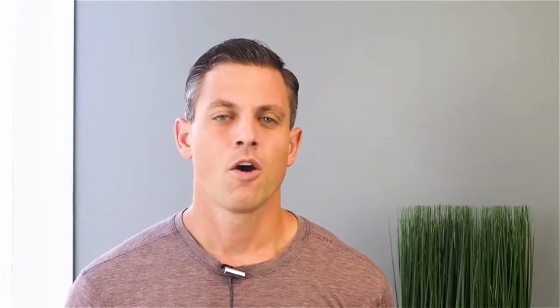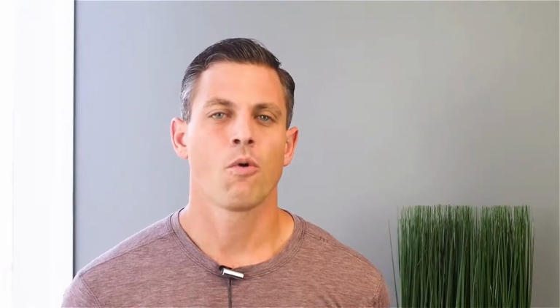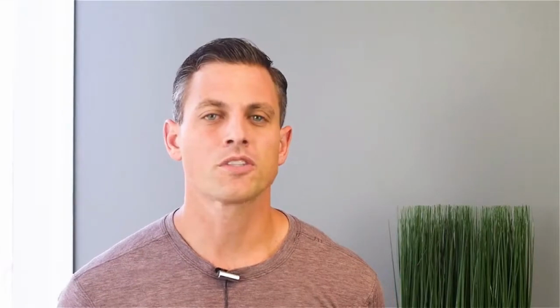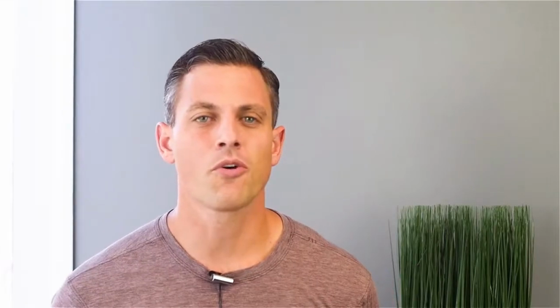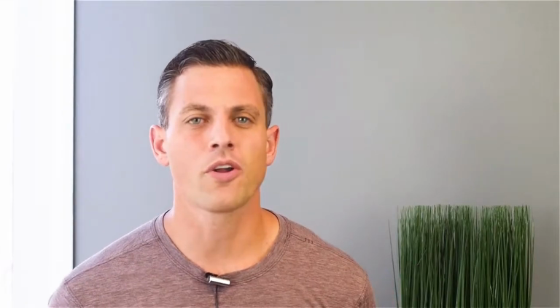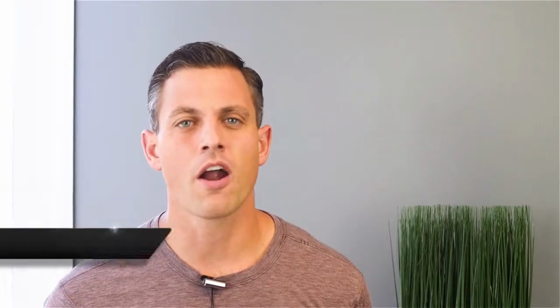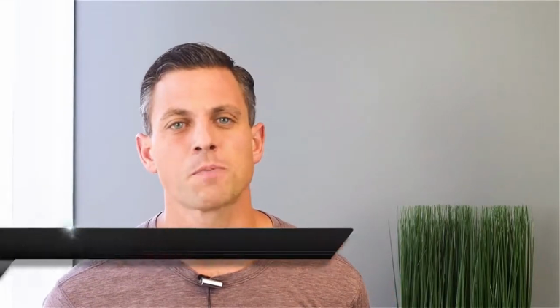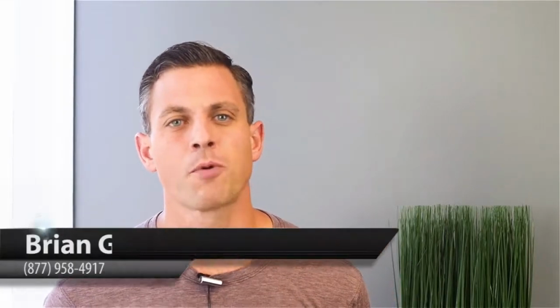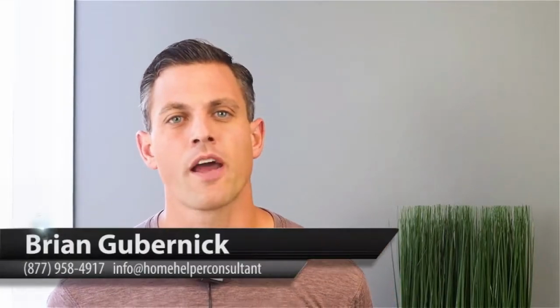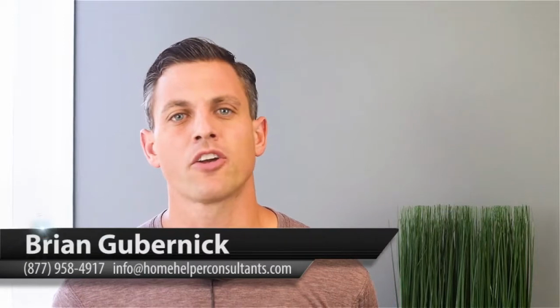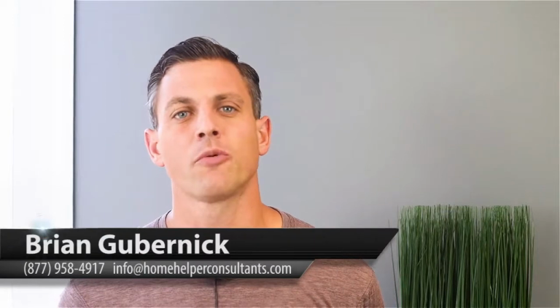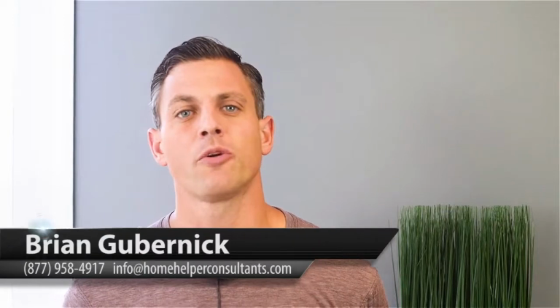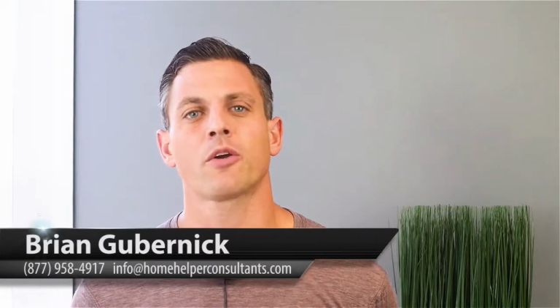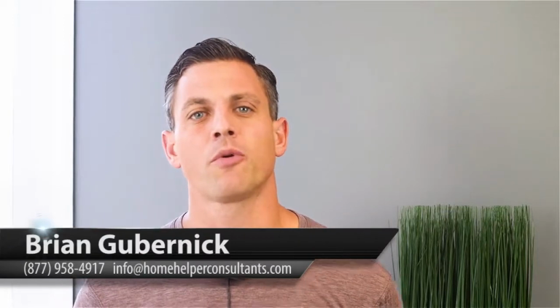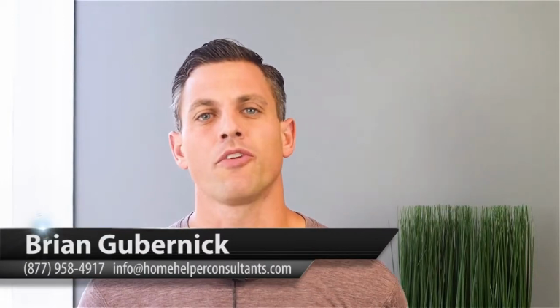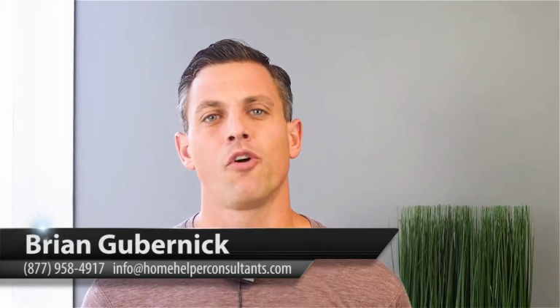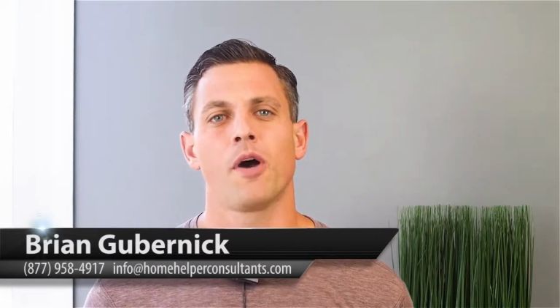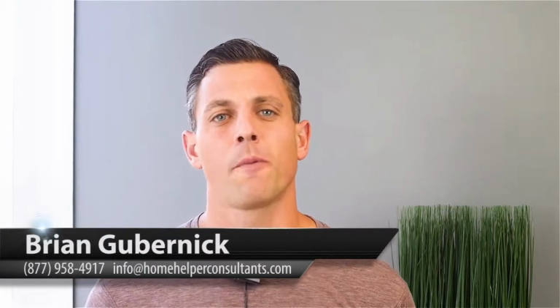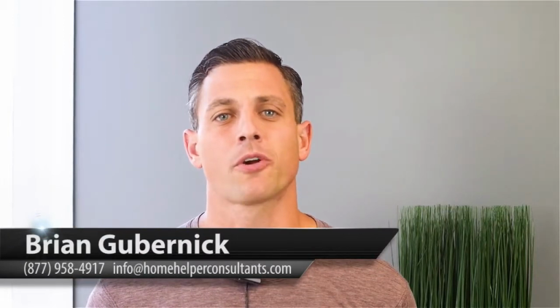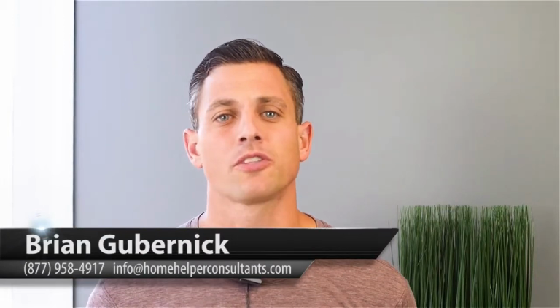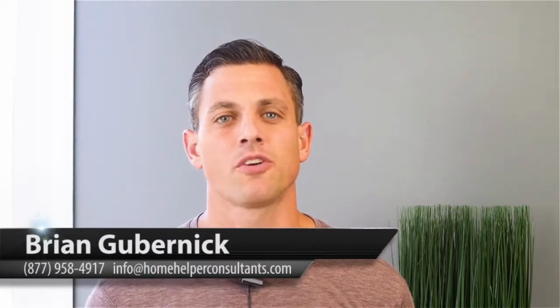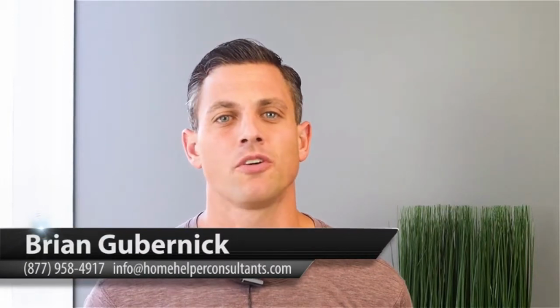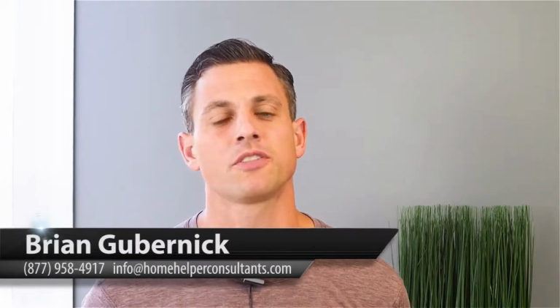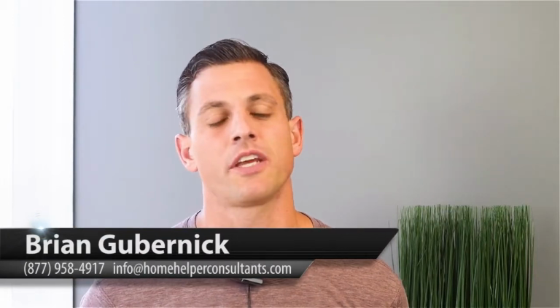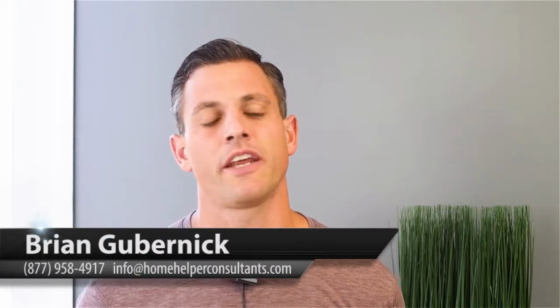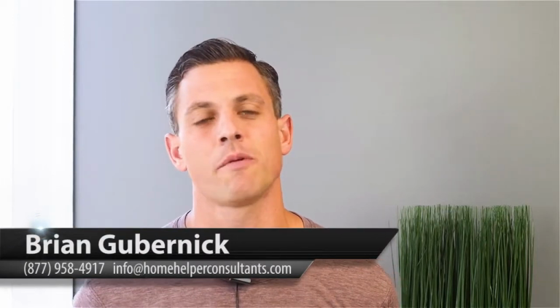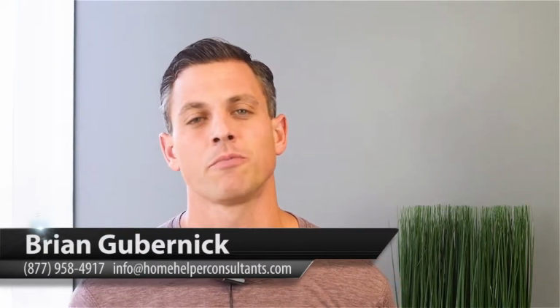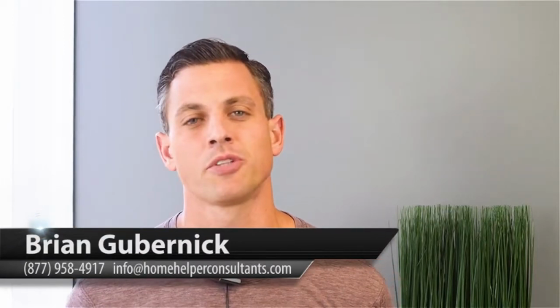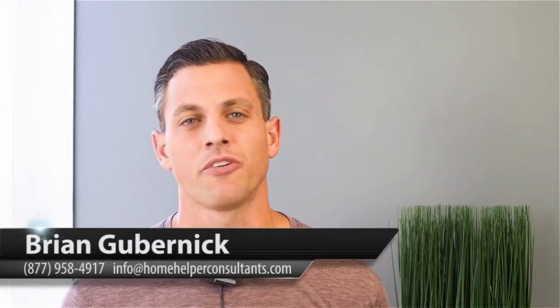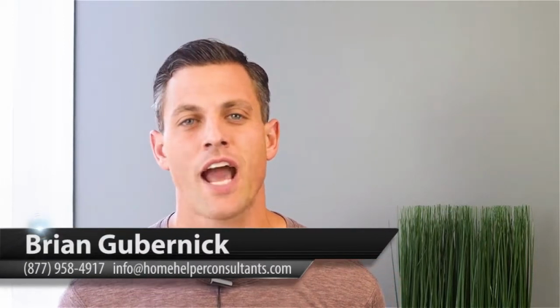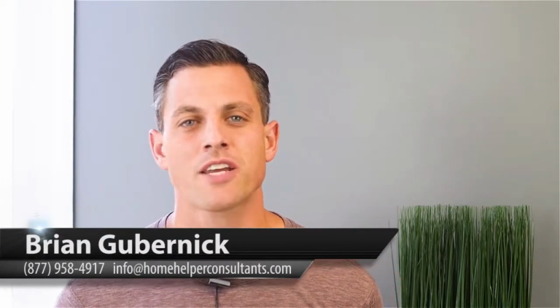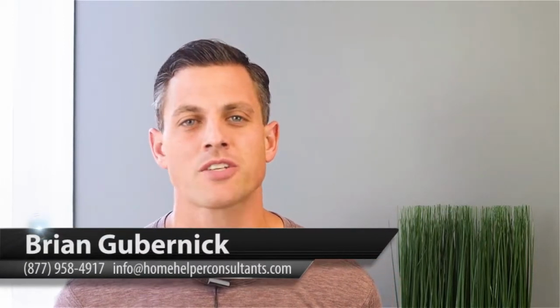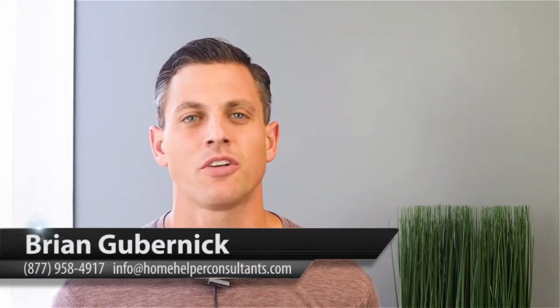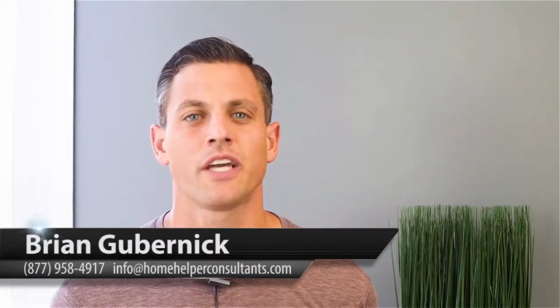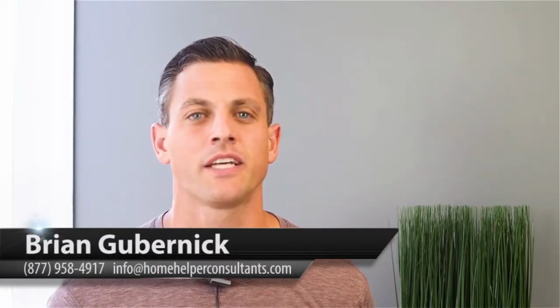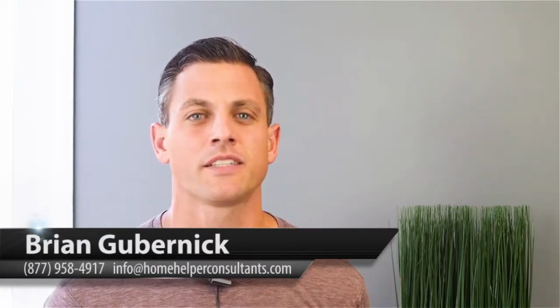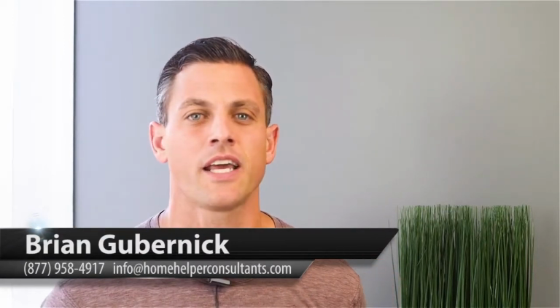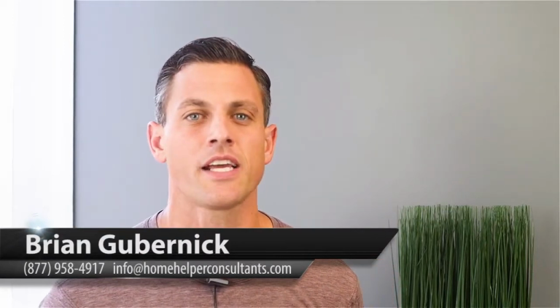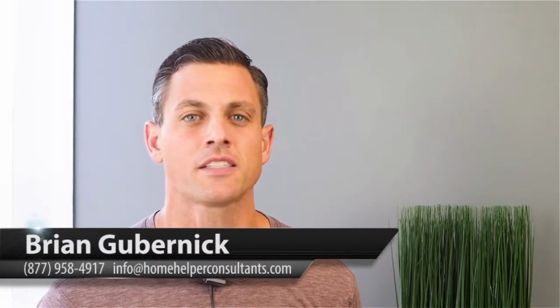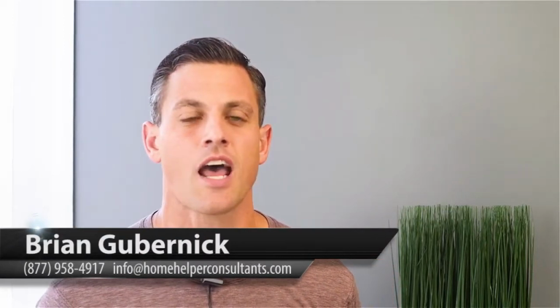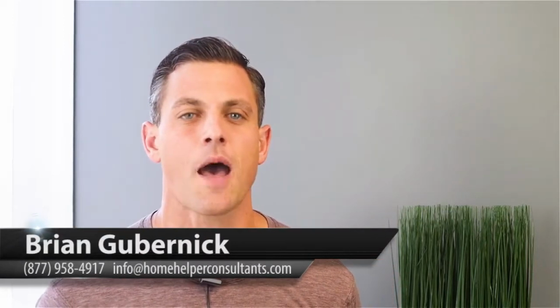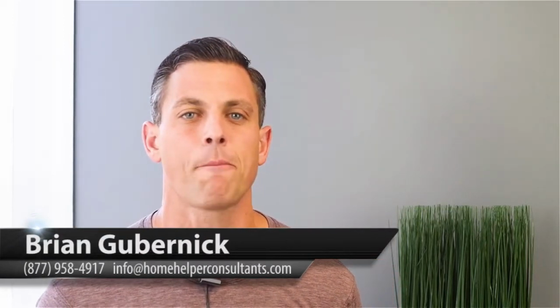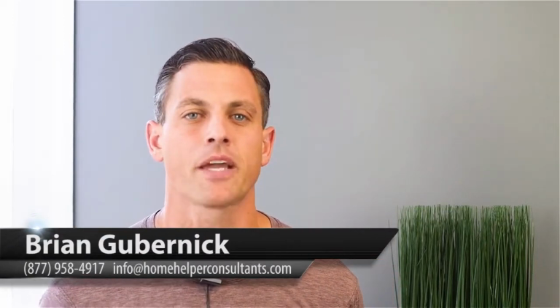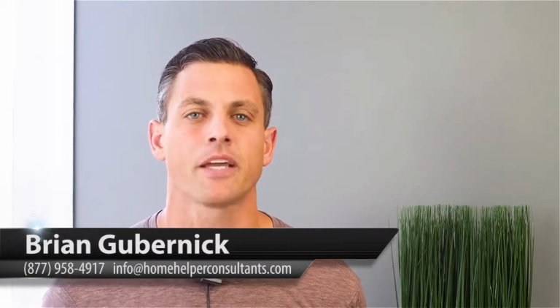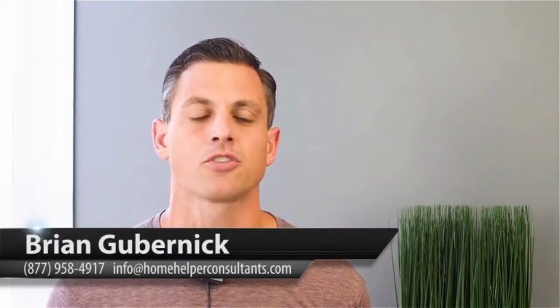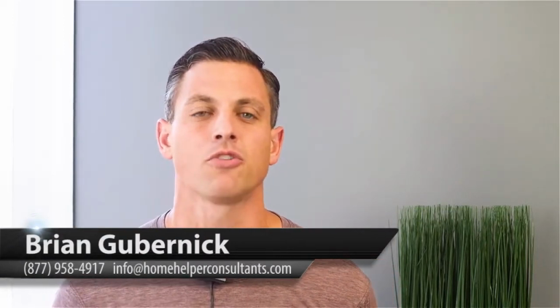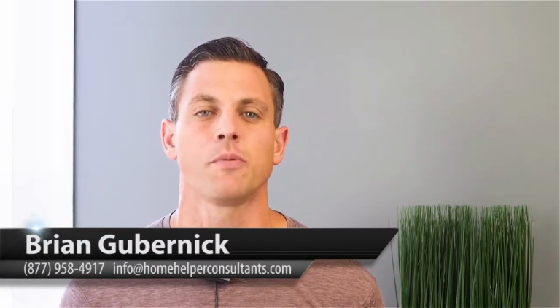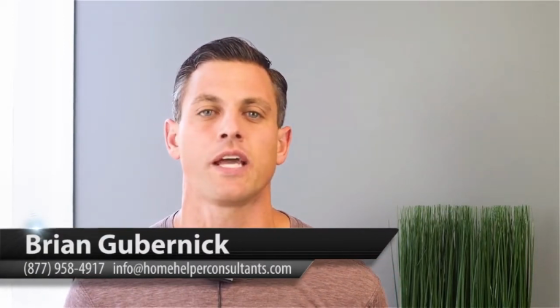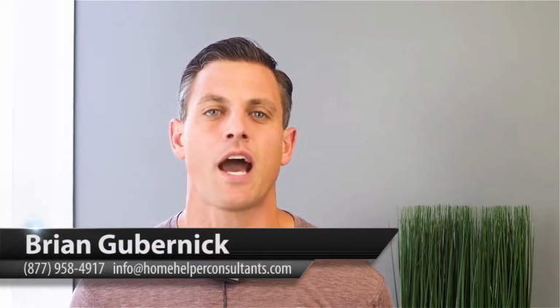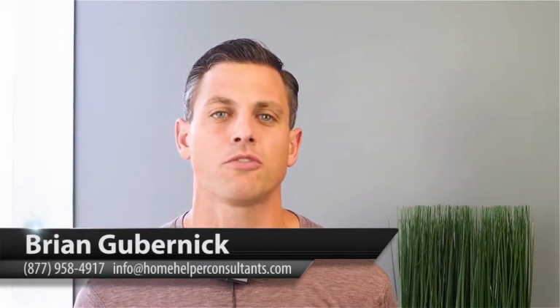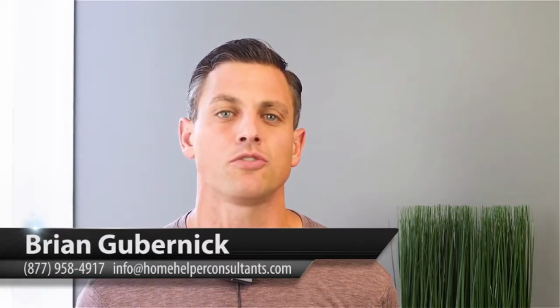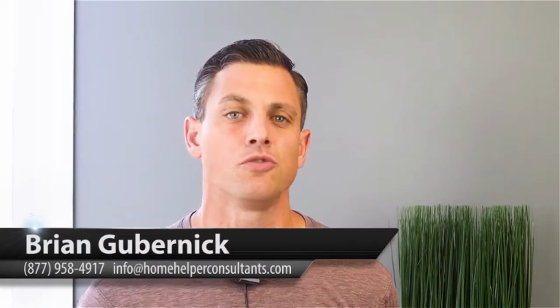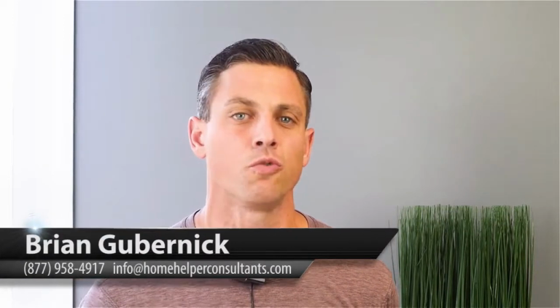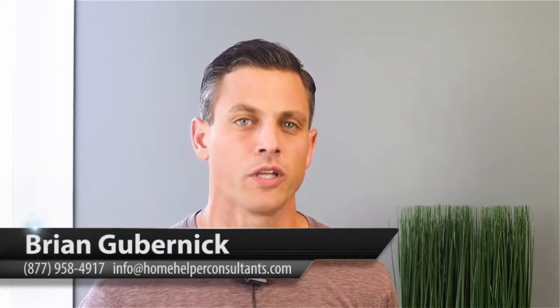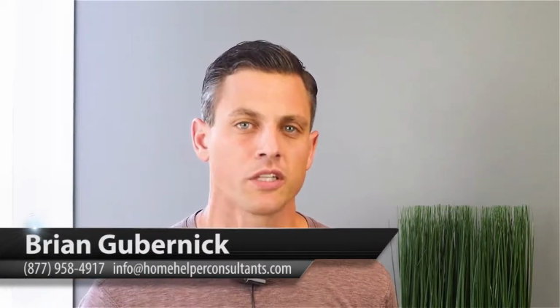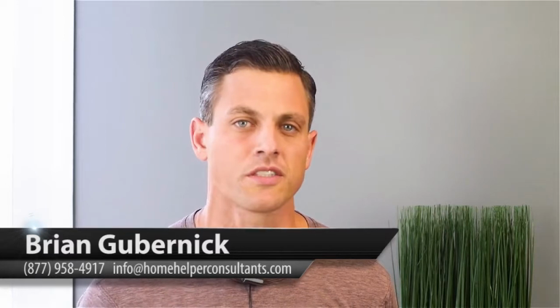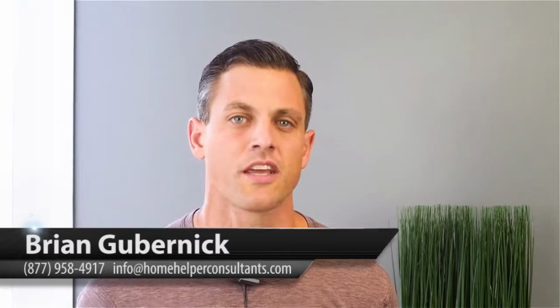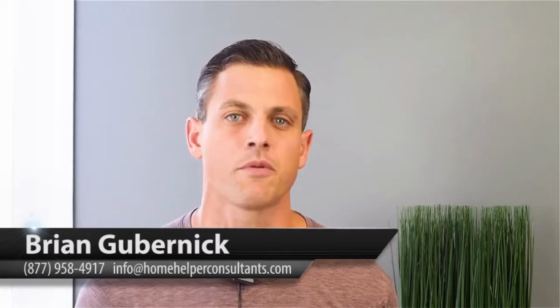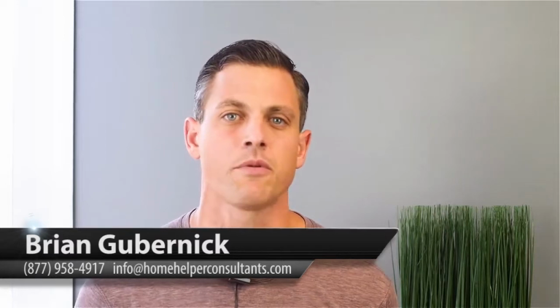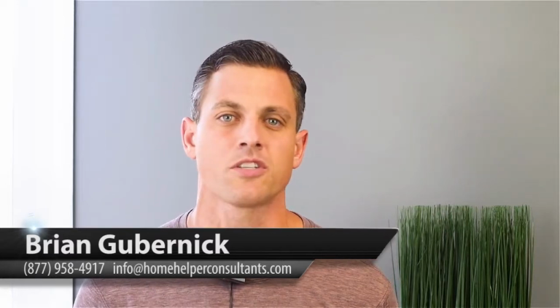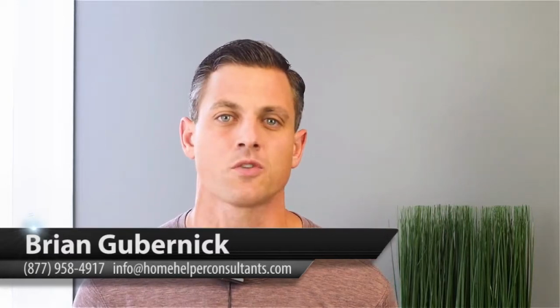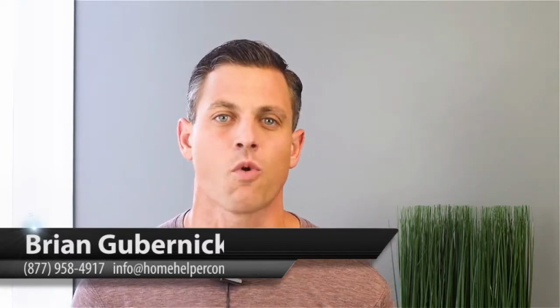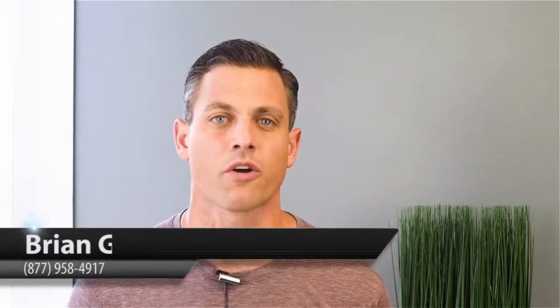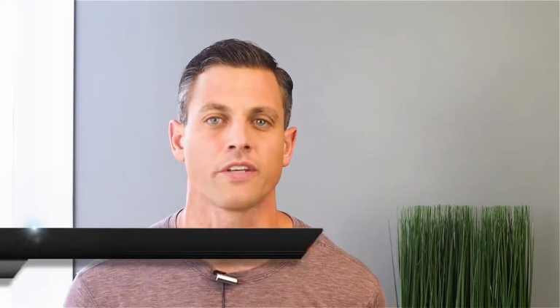What's going on? It's Brian Gubernick with Home Helper Consultants and Abrams International. Today's topic is going to be how do real estate commissions work?